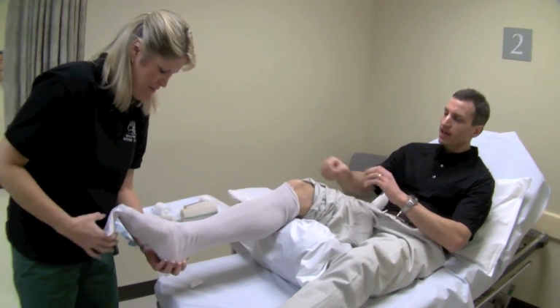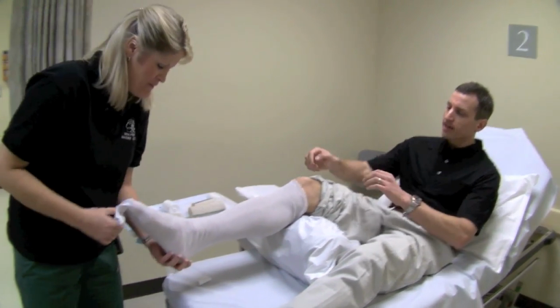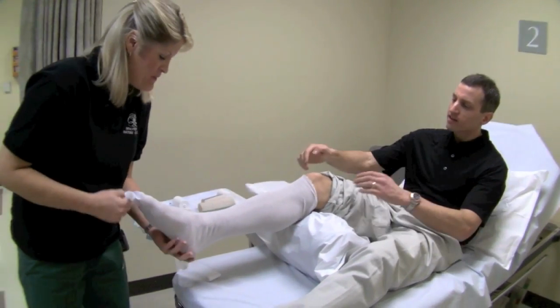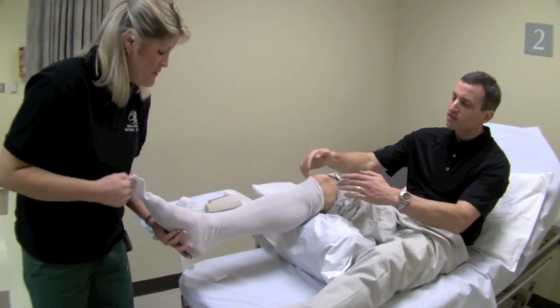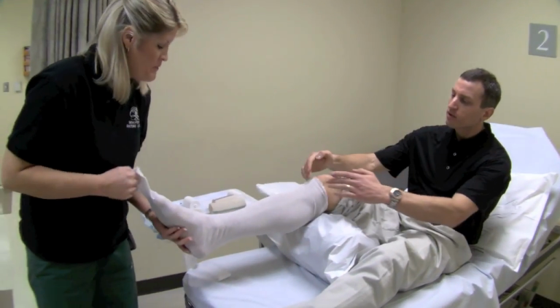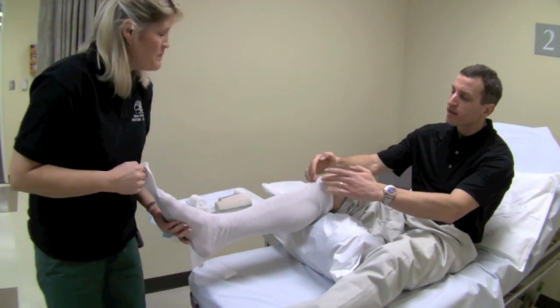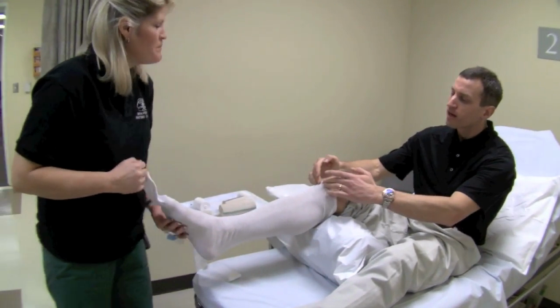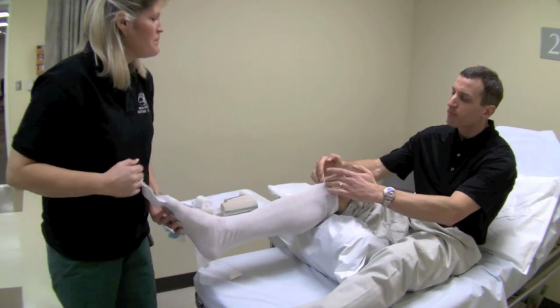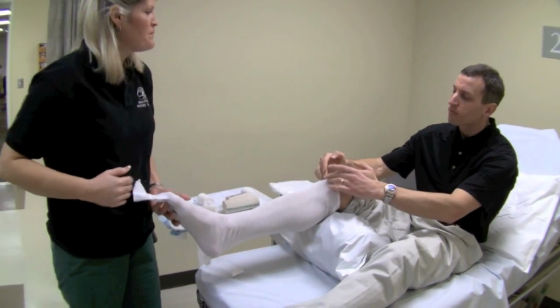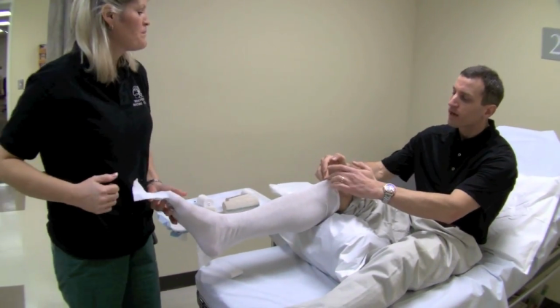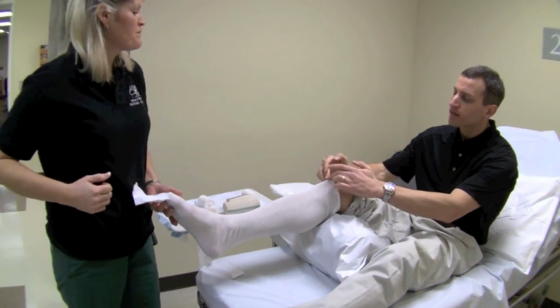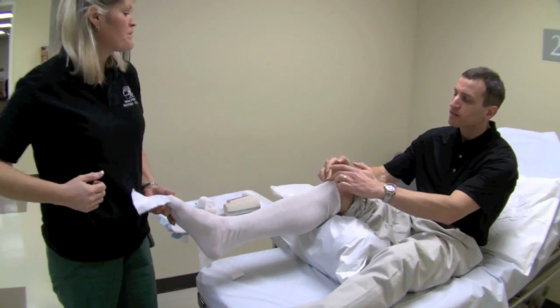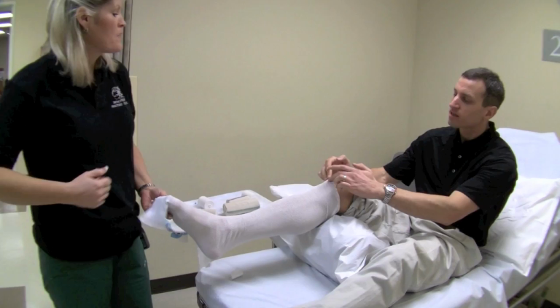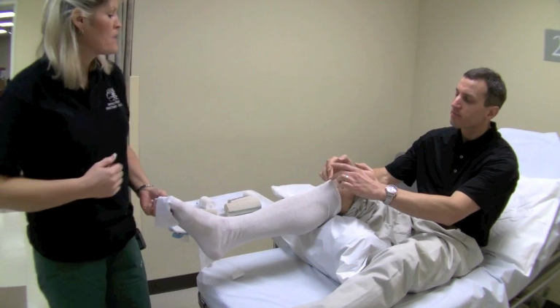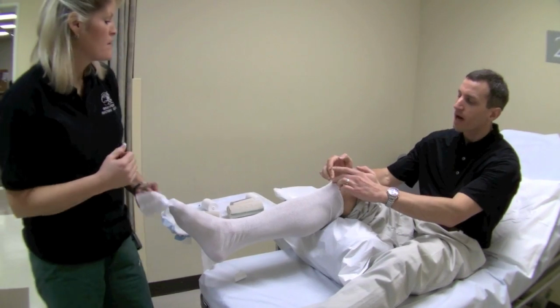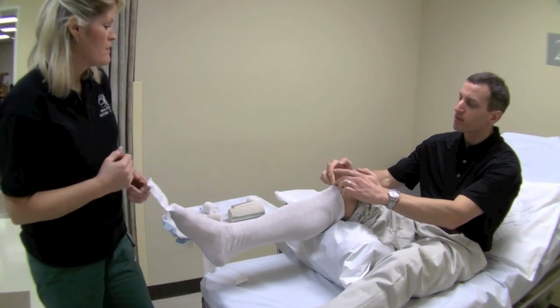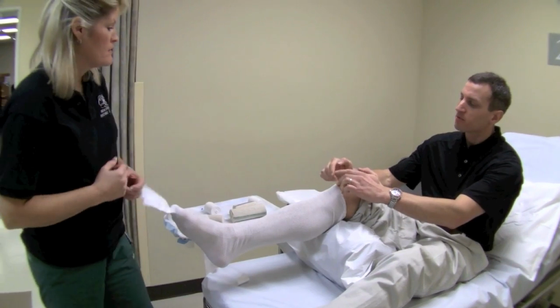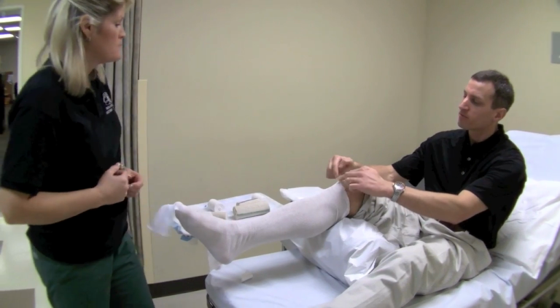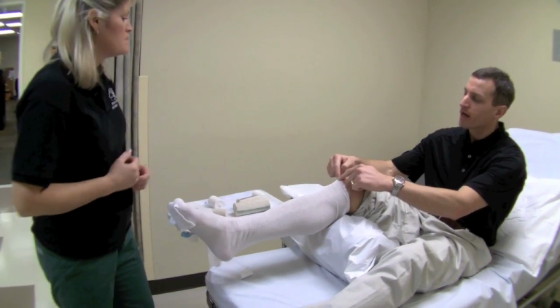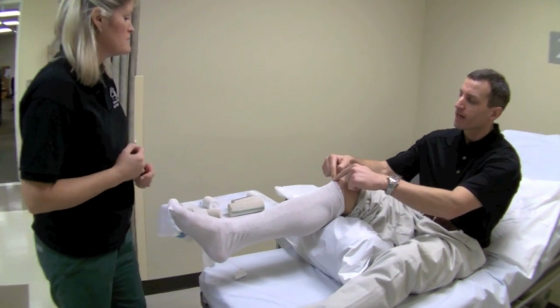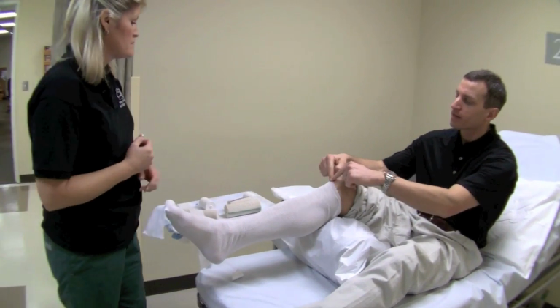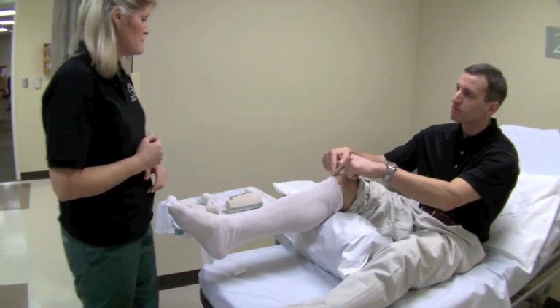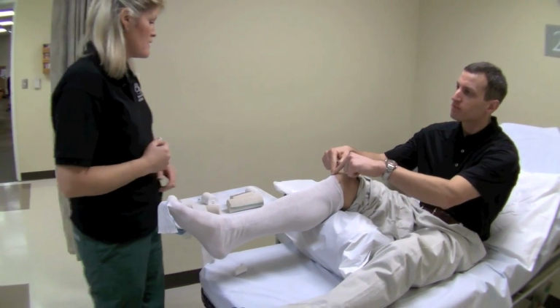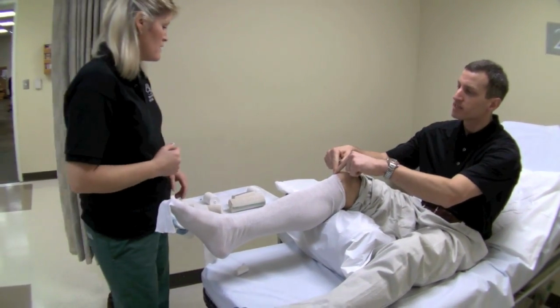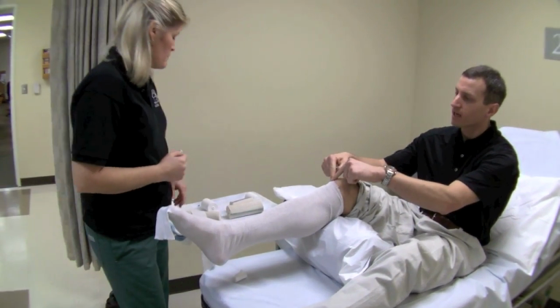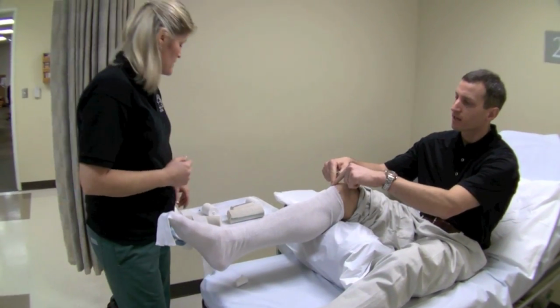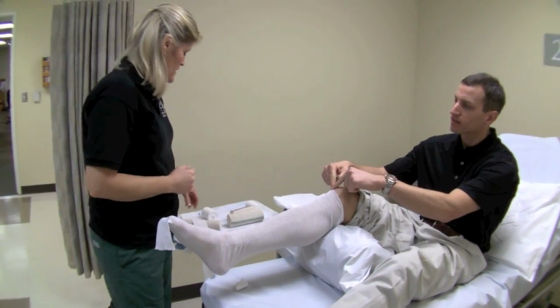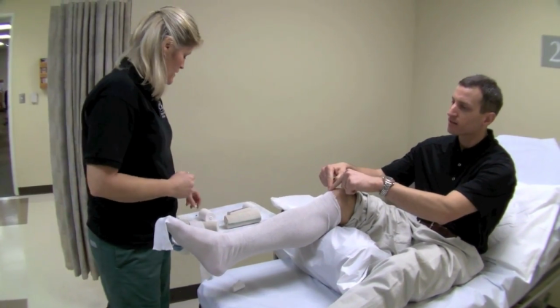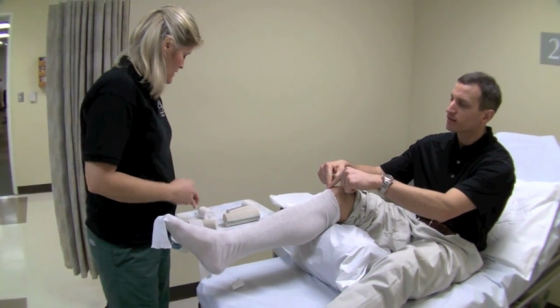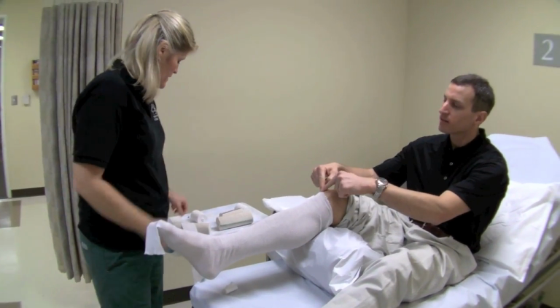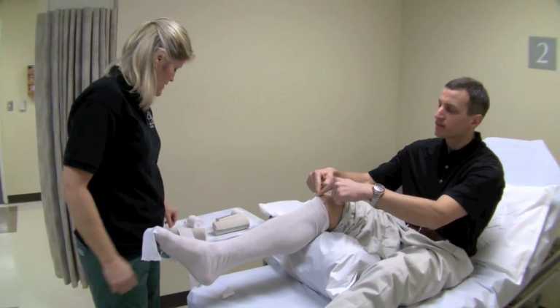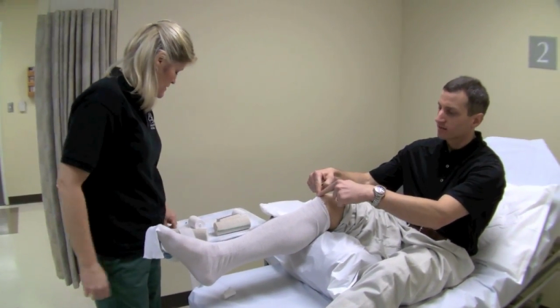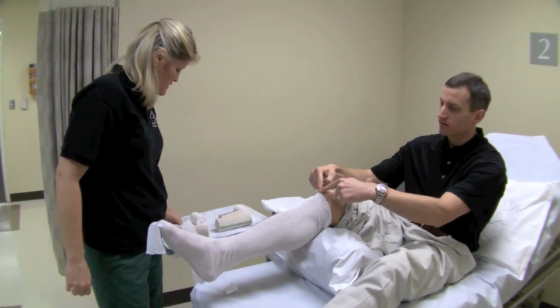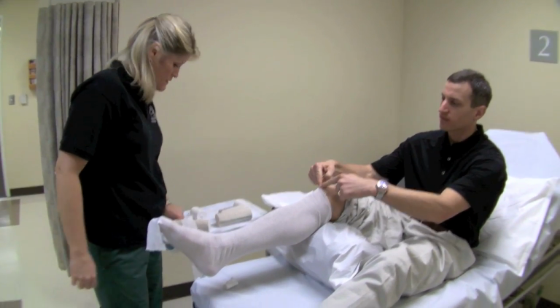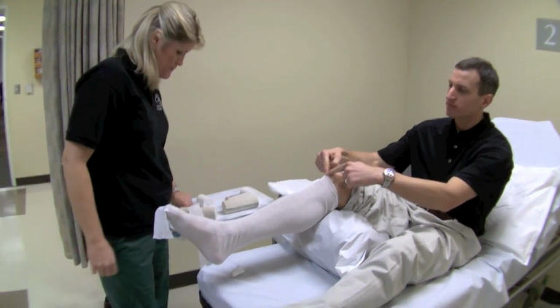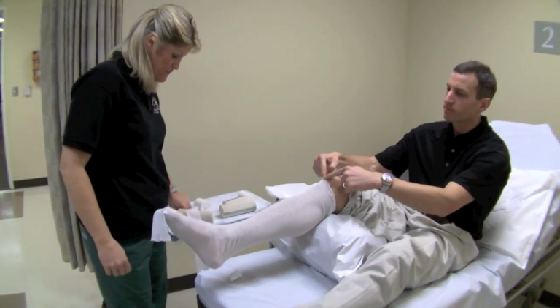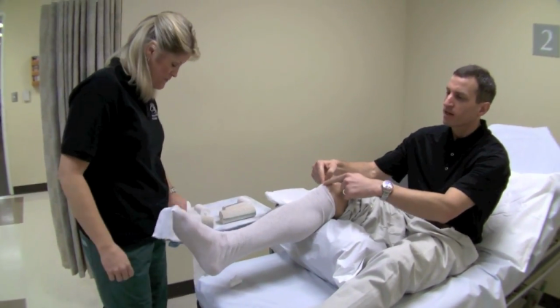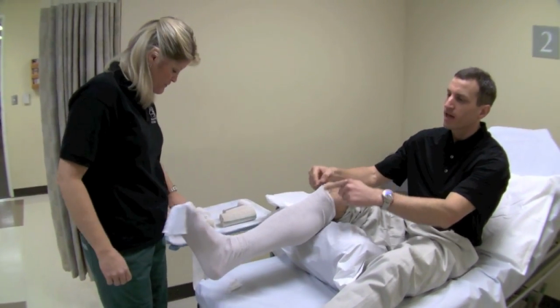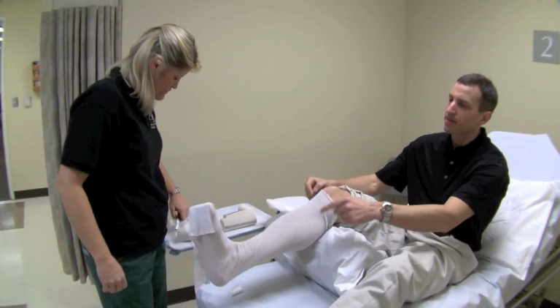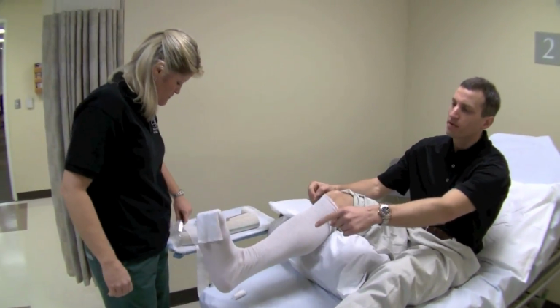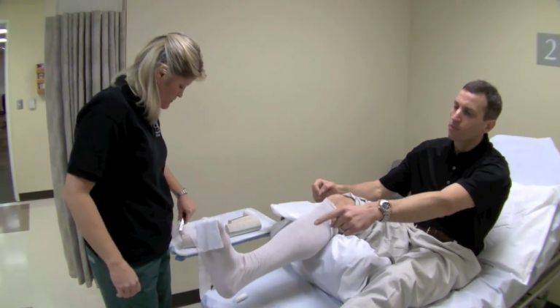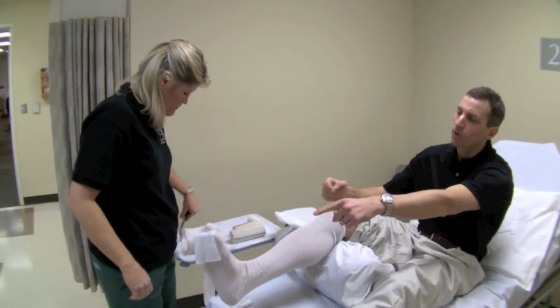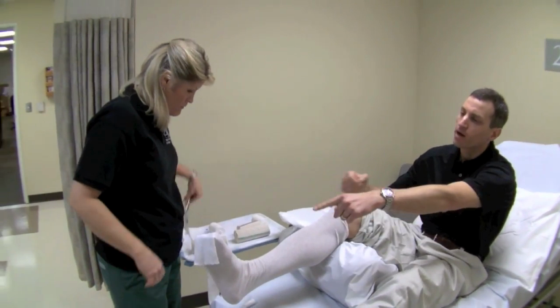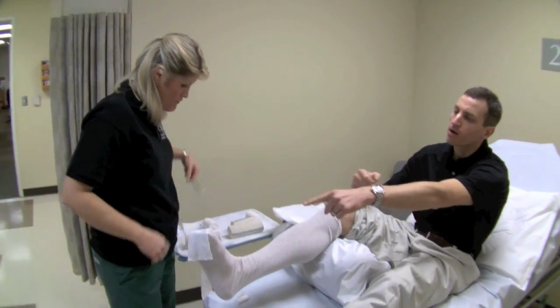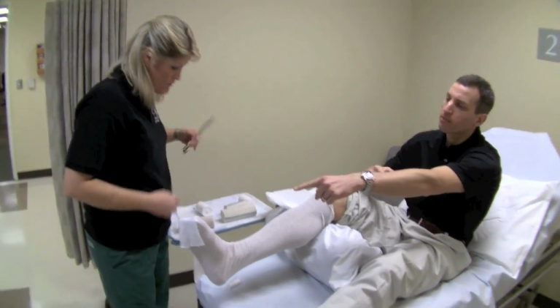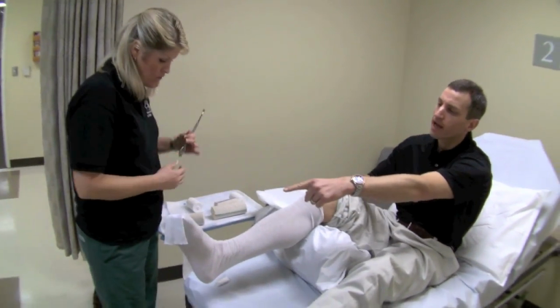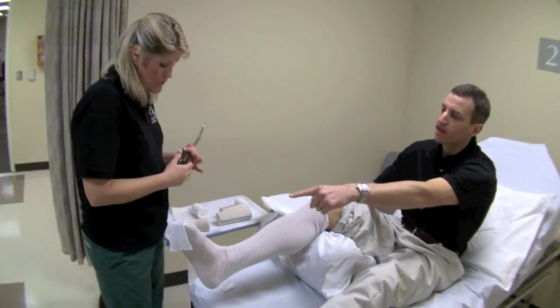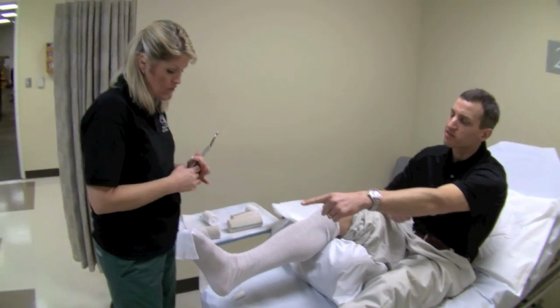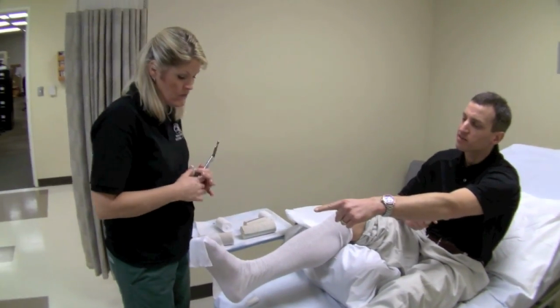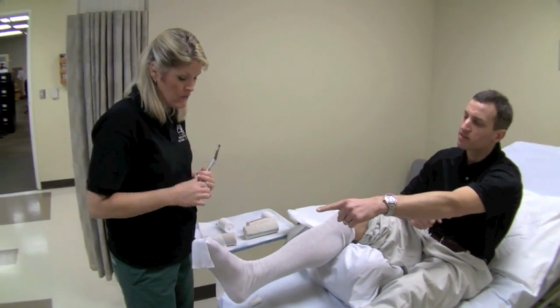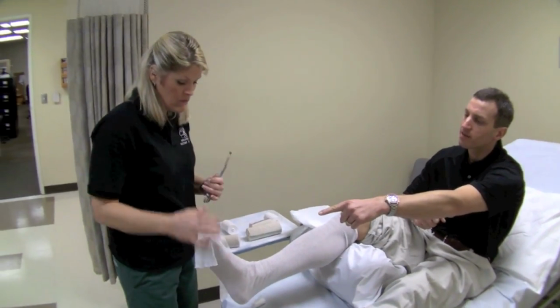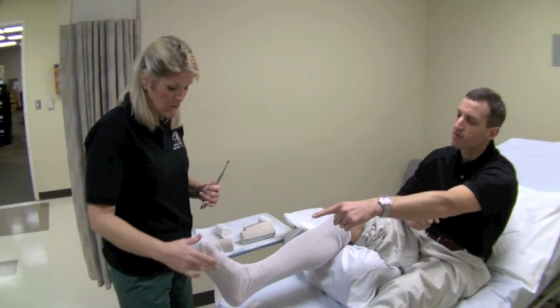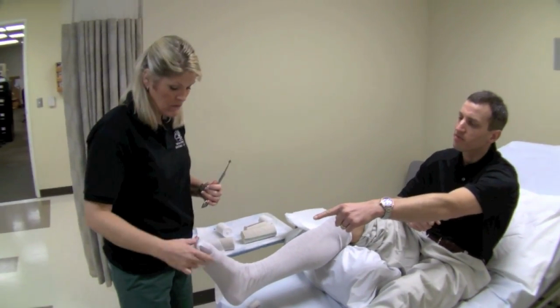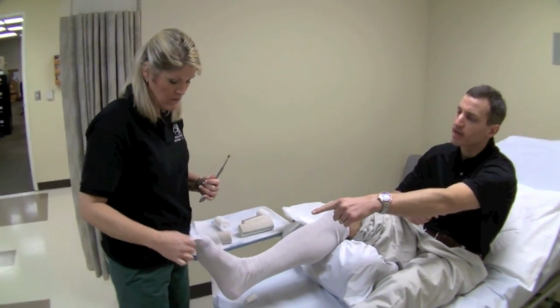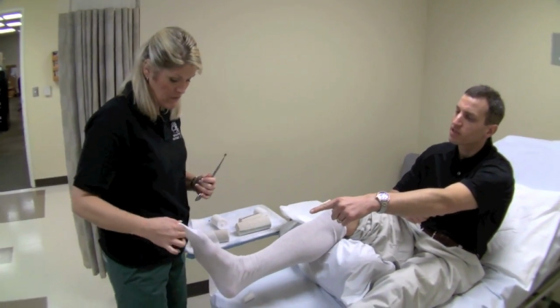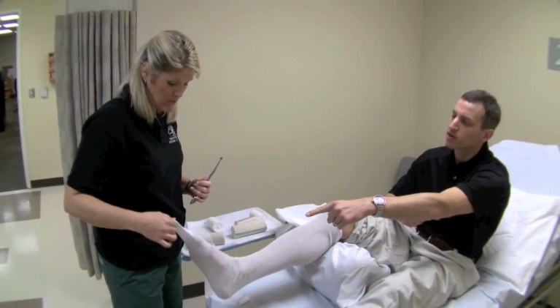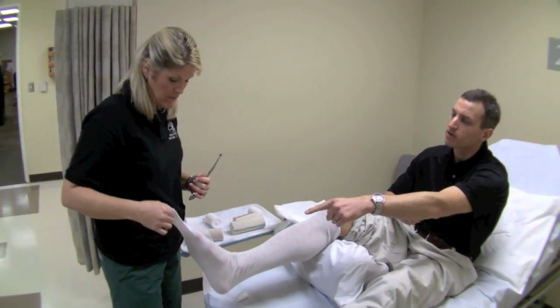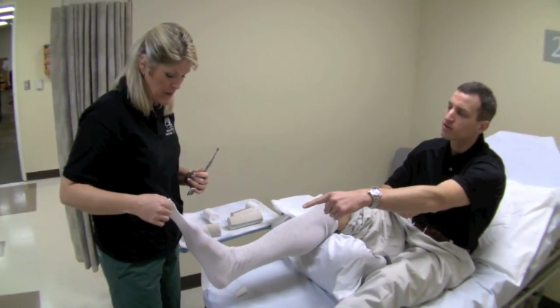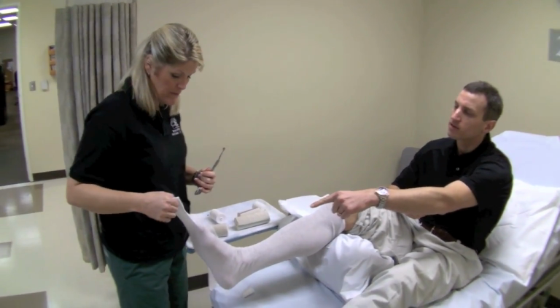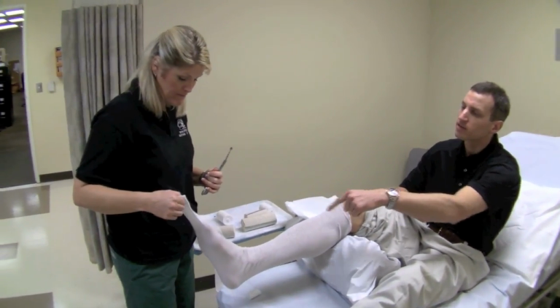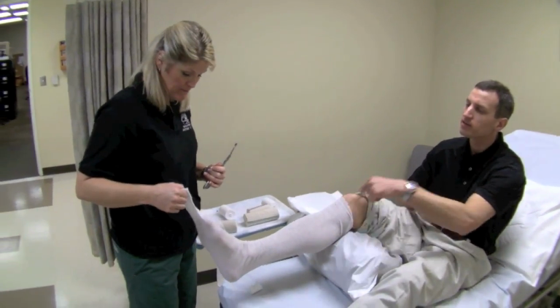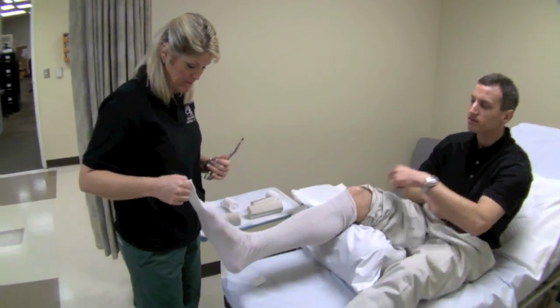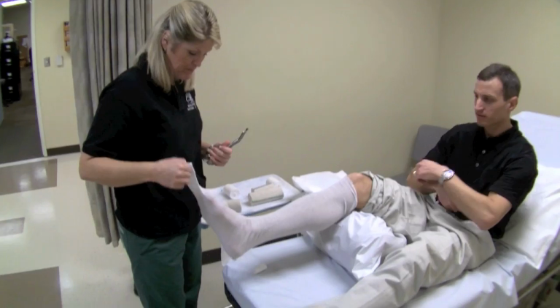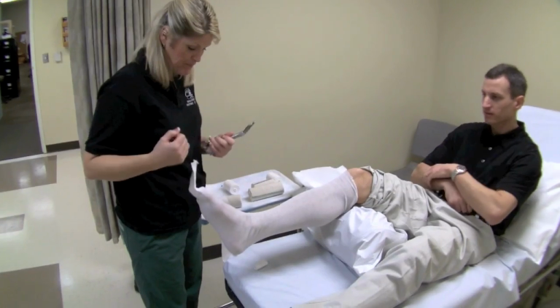The stockinette is going up right to the bottom of the patella, and then well past the tip of the toe.